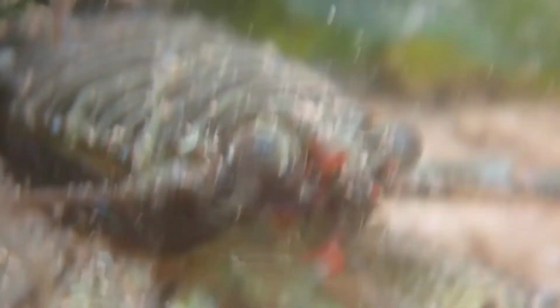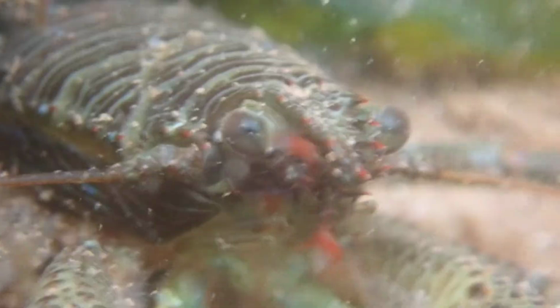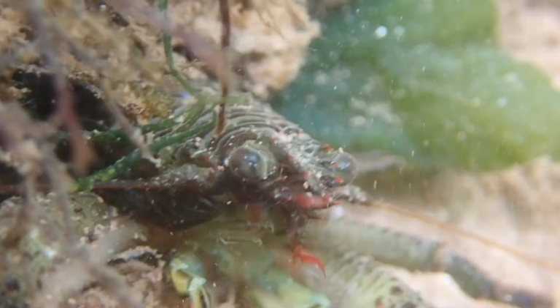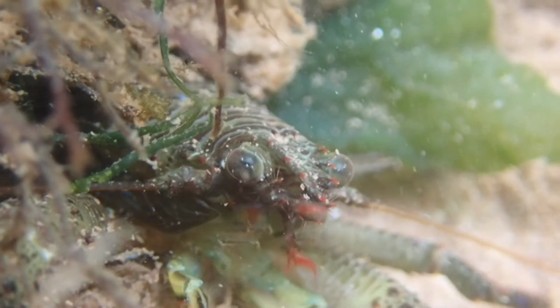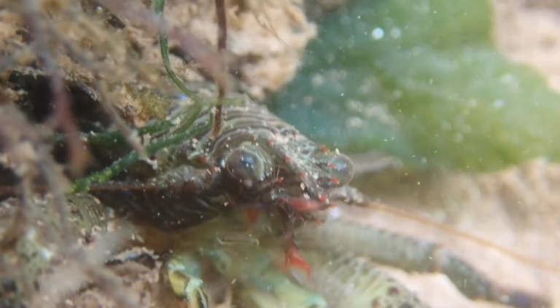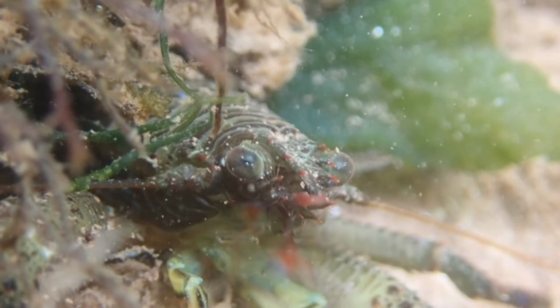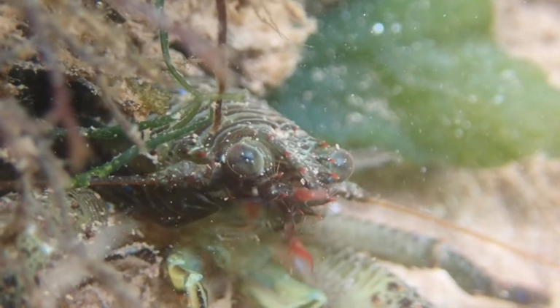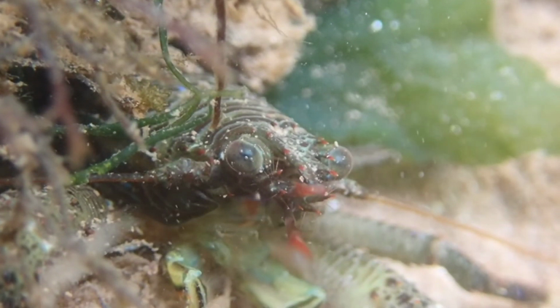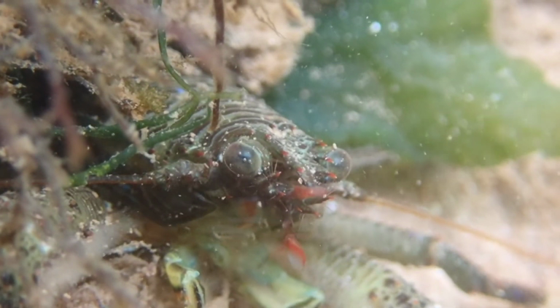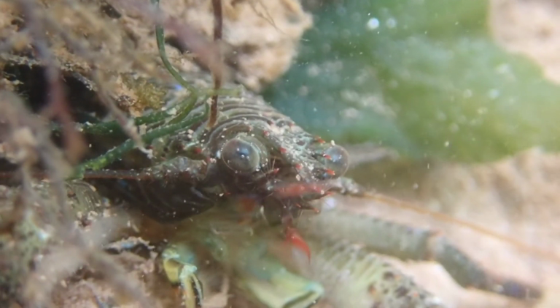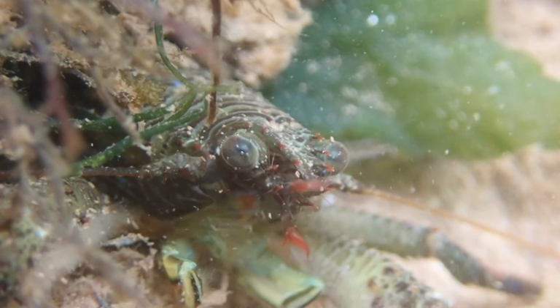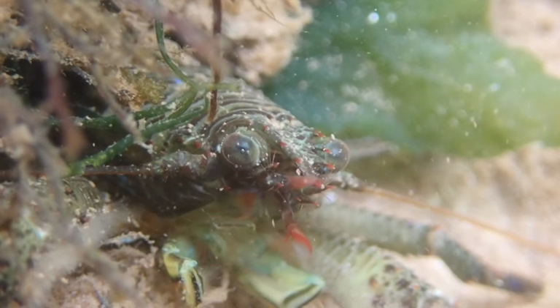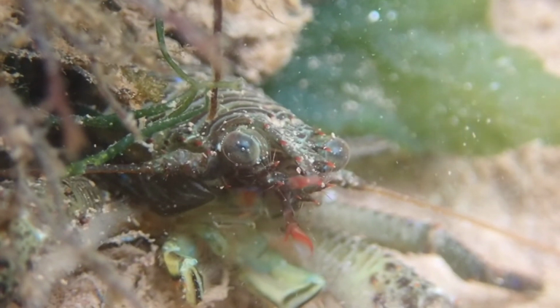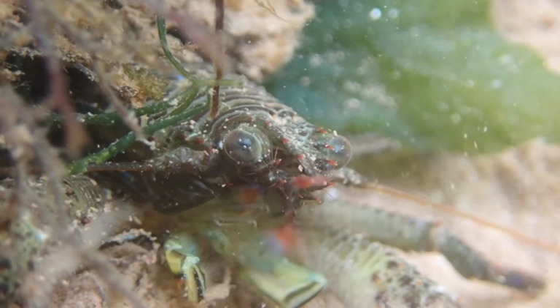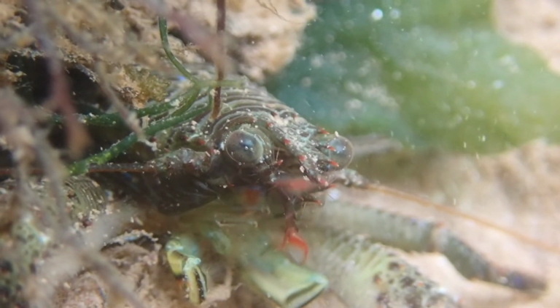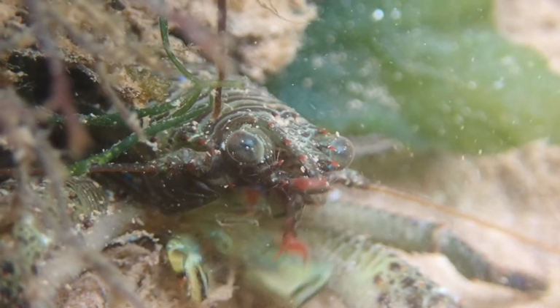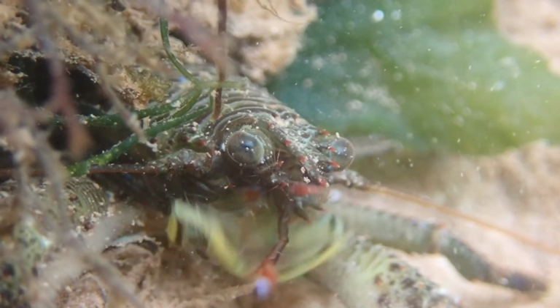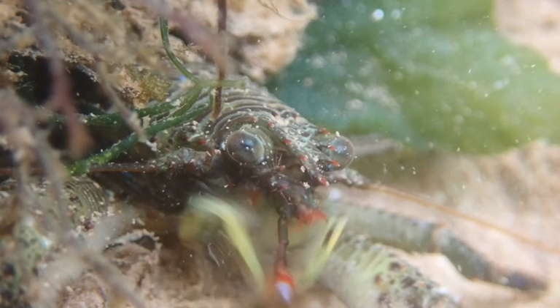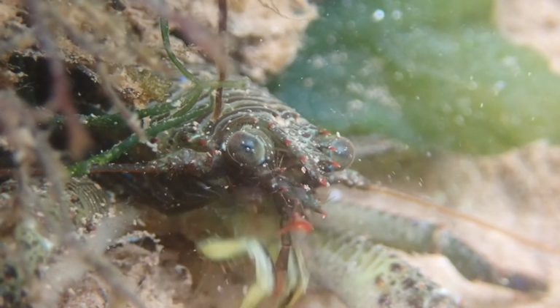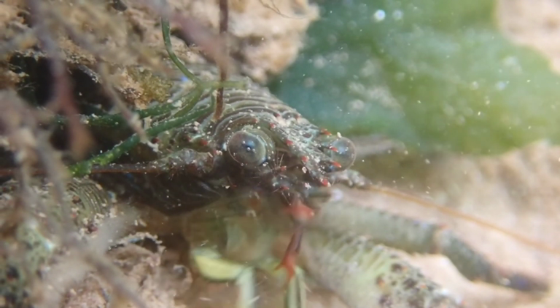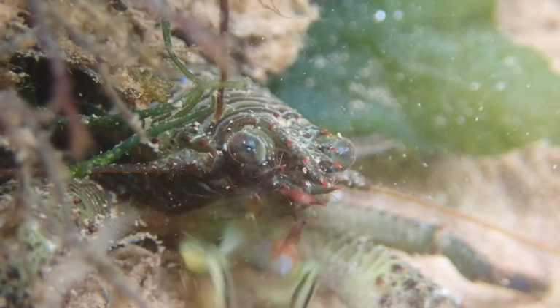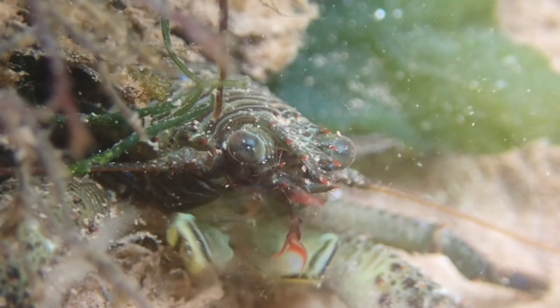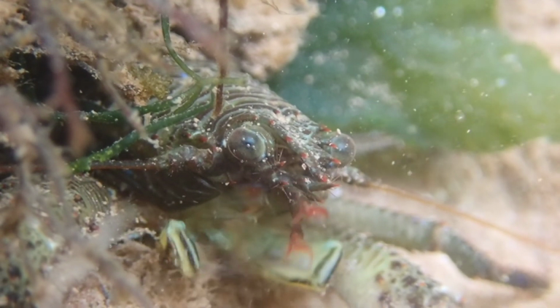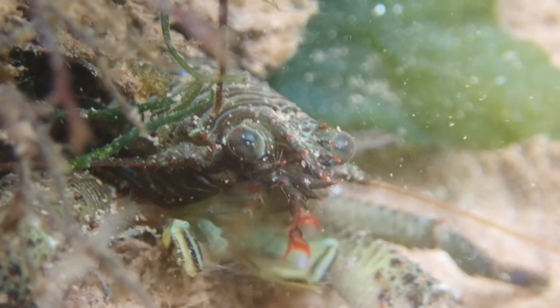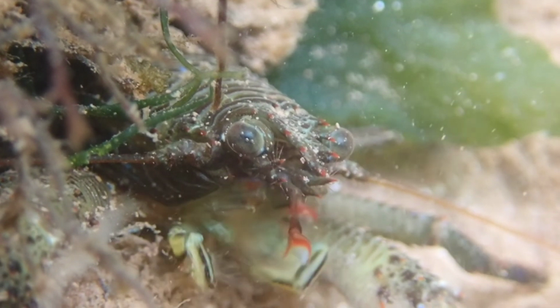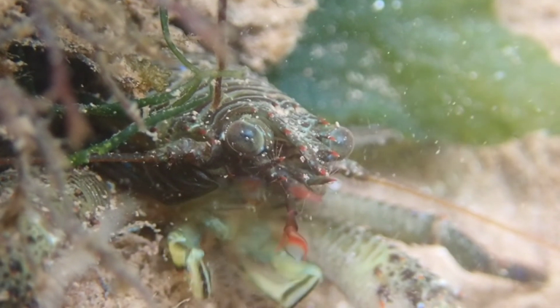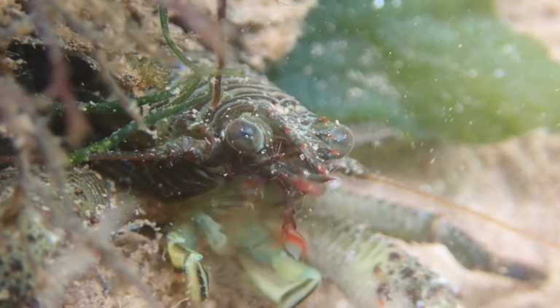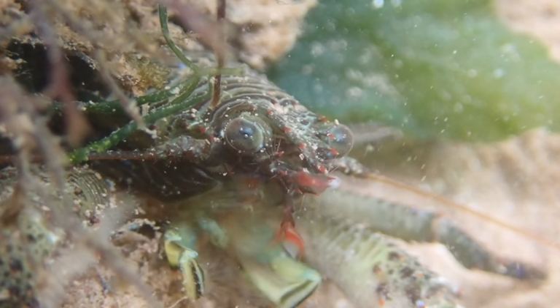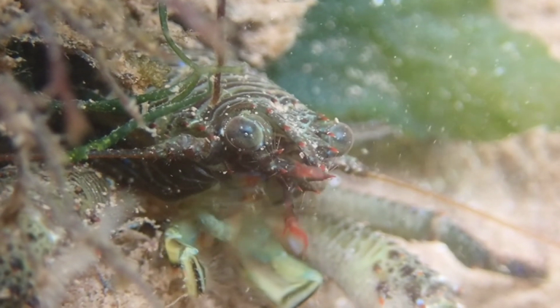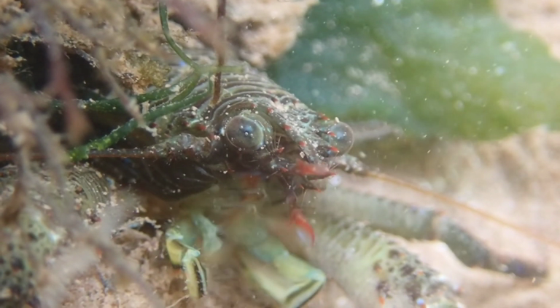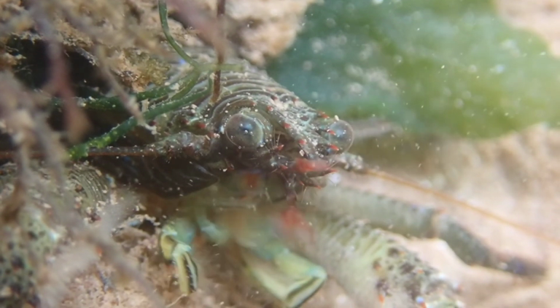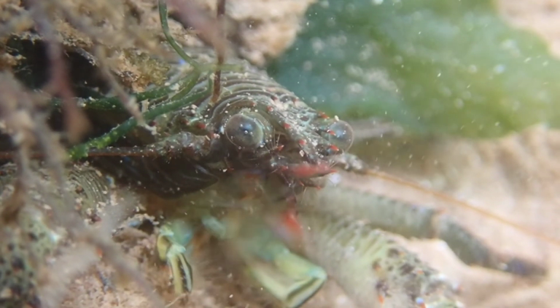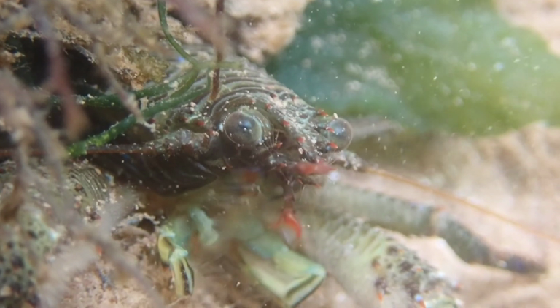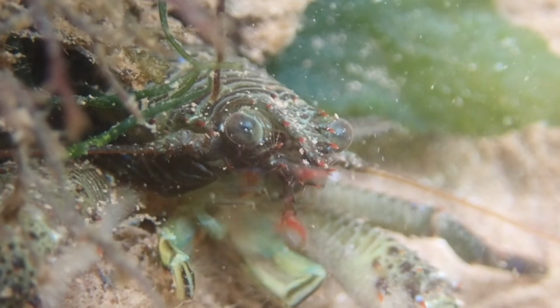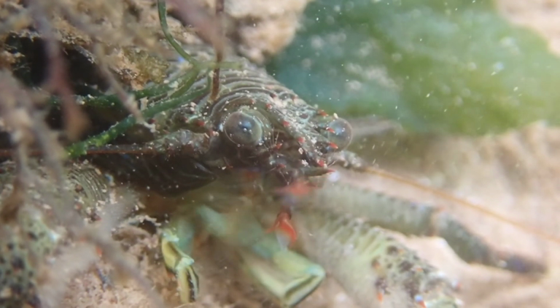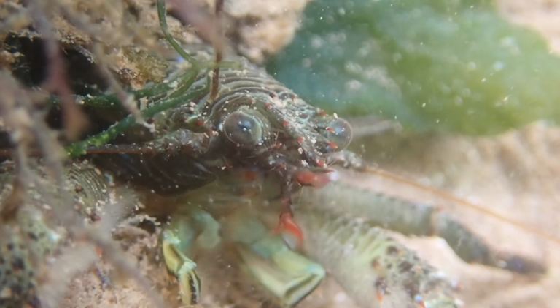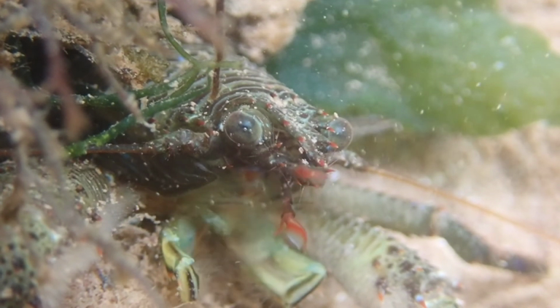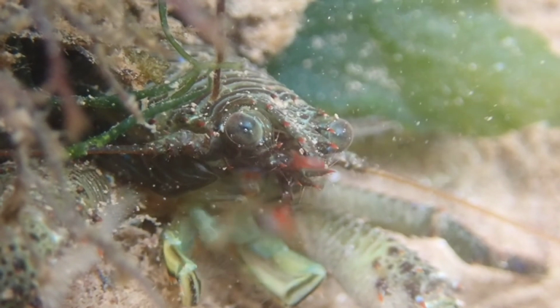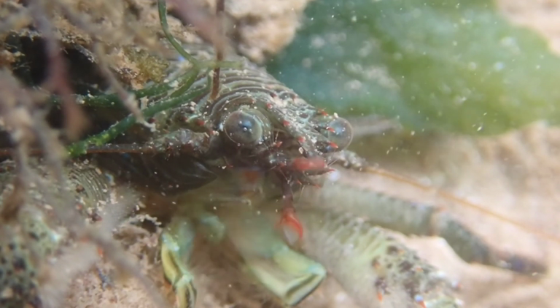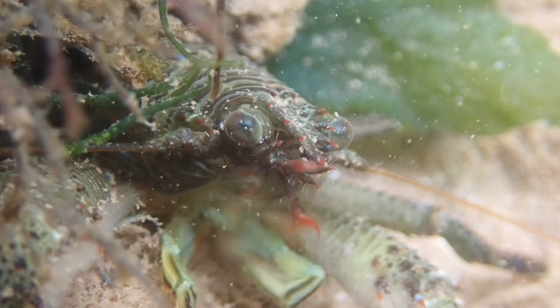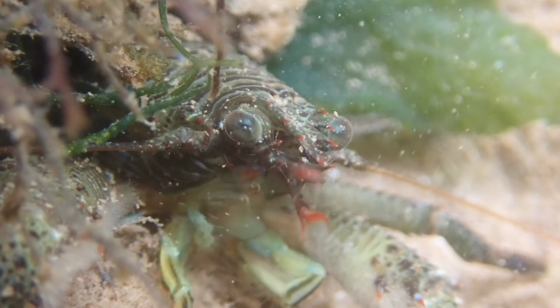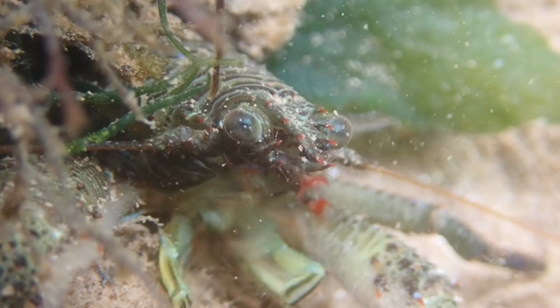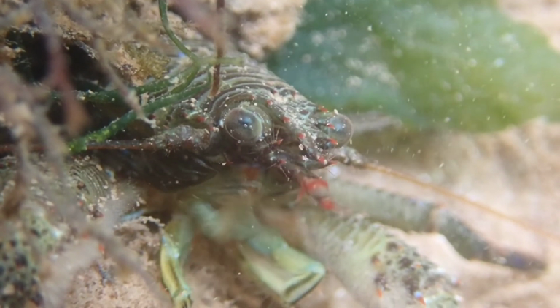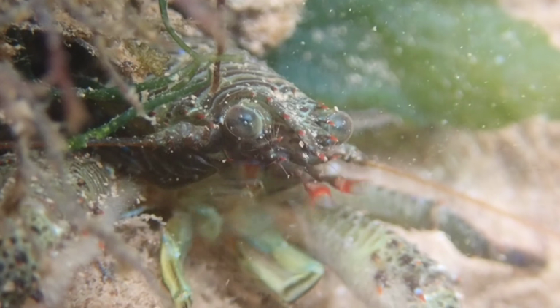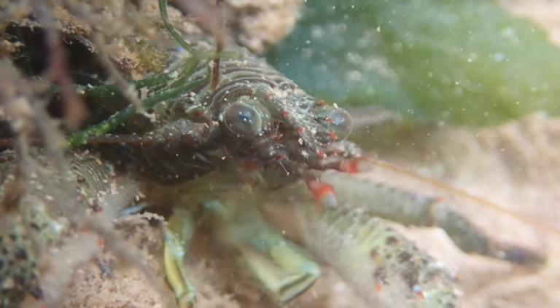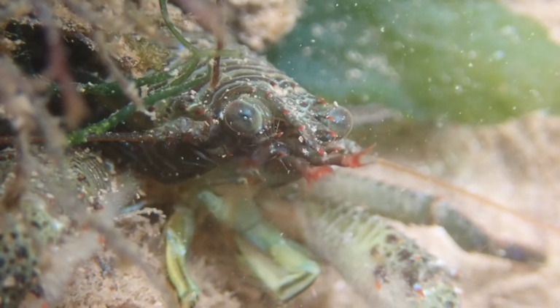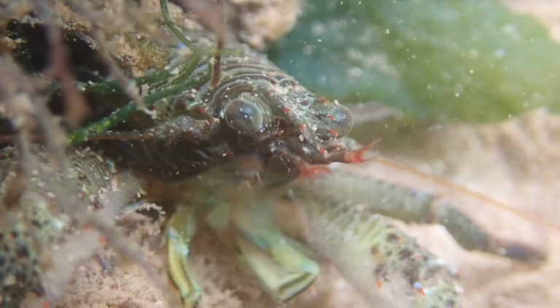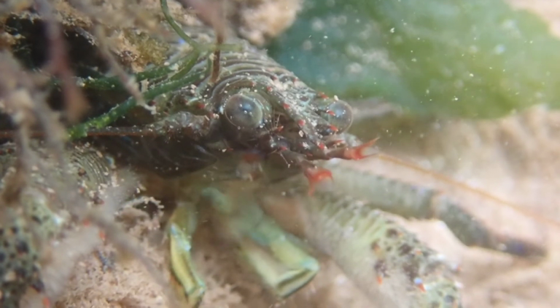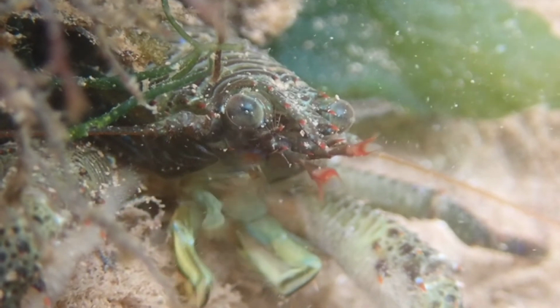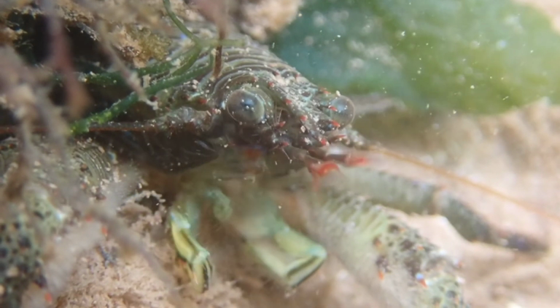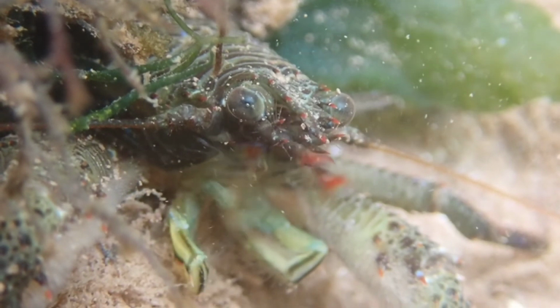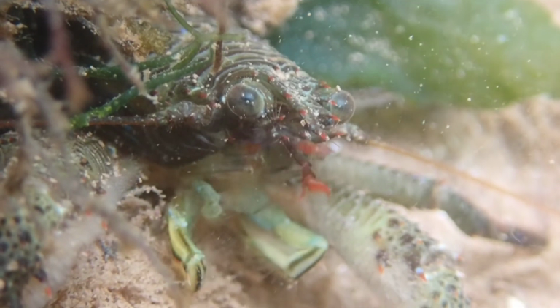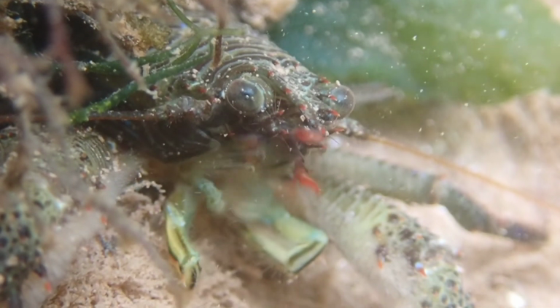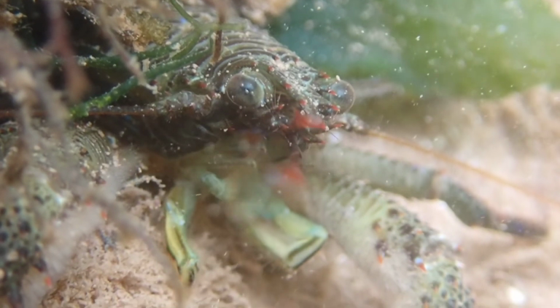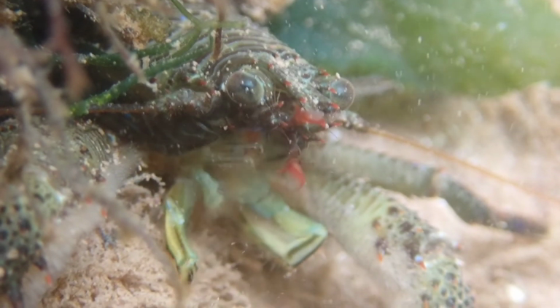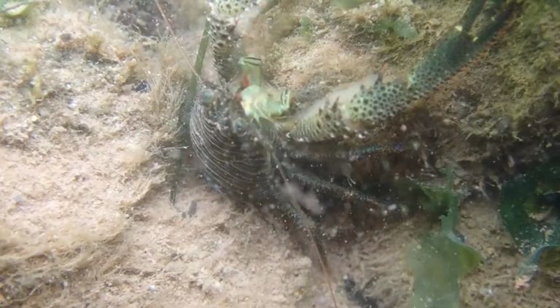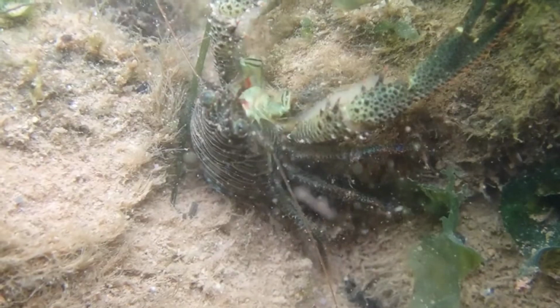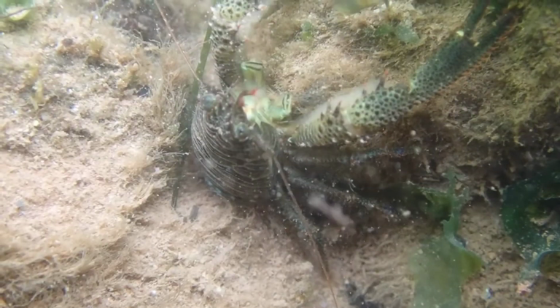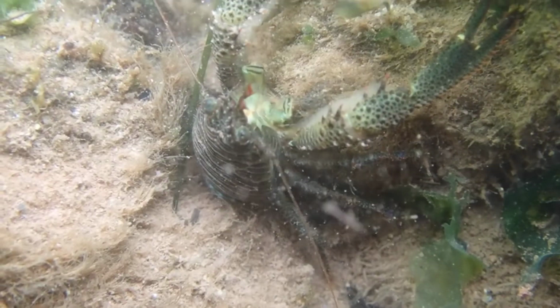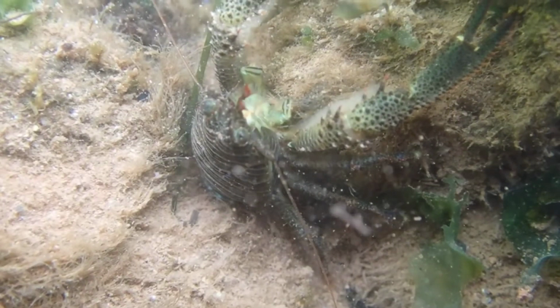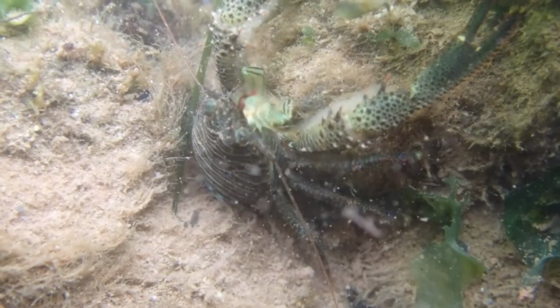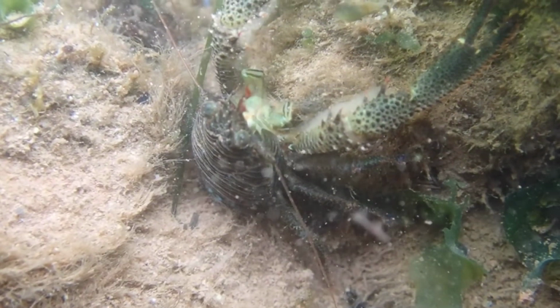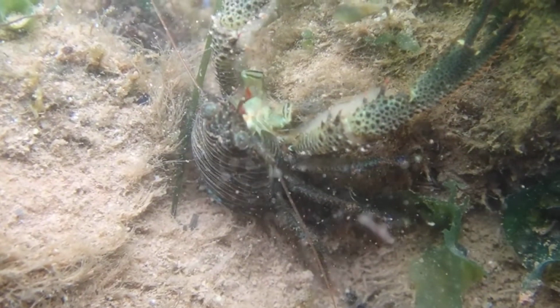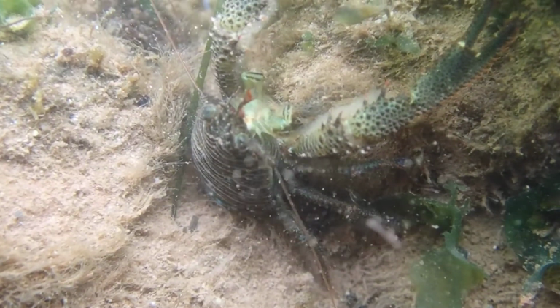Despite them being known as squat lobsters, this species is actually more closely related to hermit crabs than true crabs or lobsters.